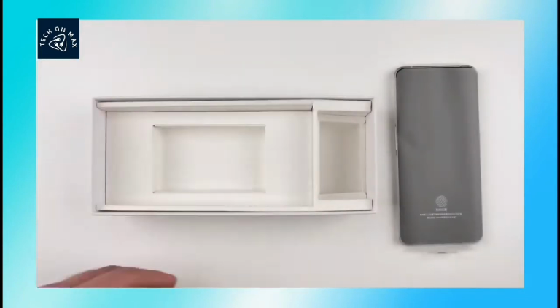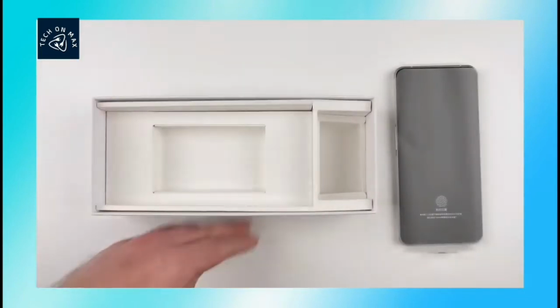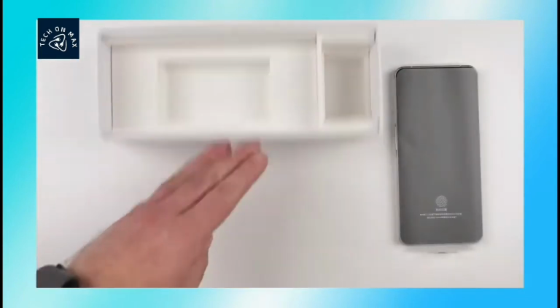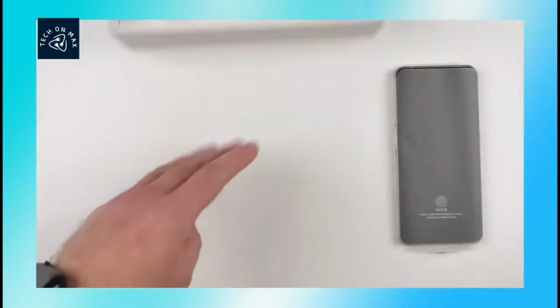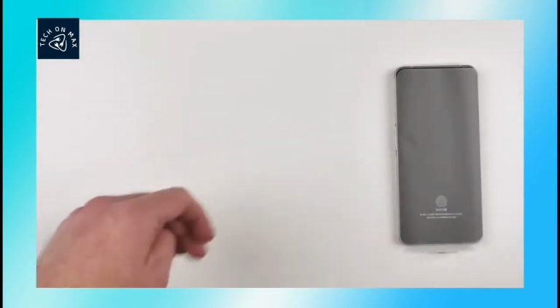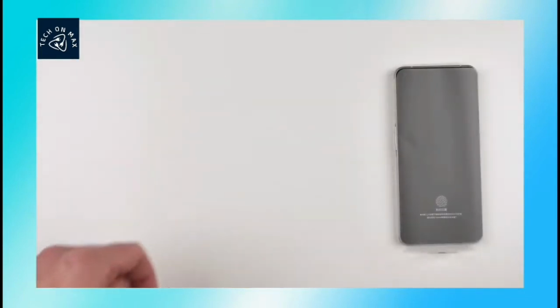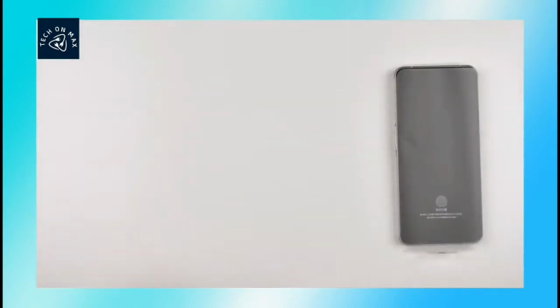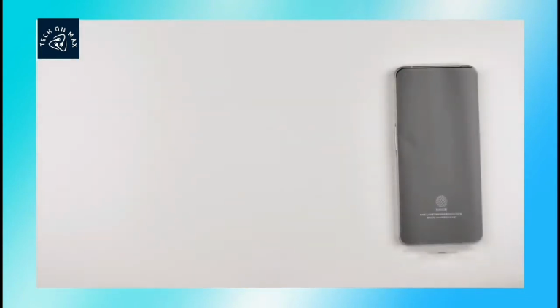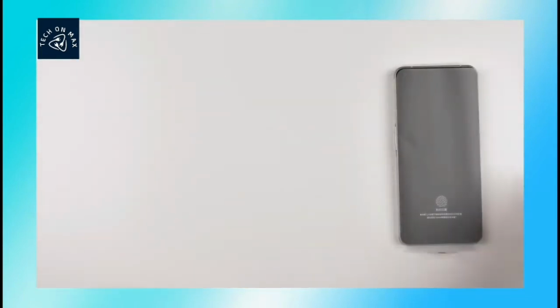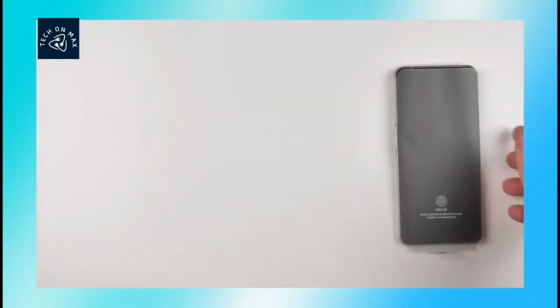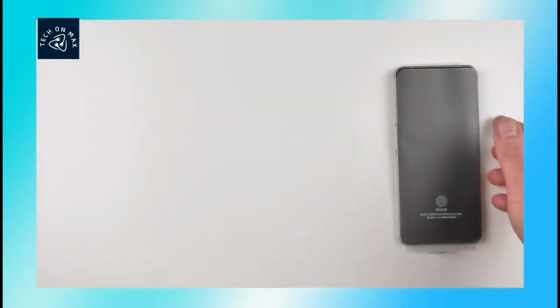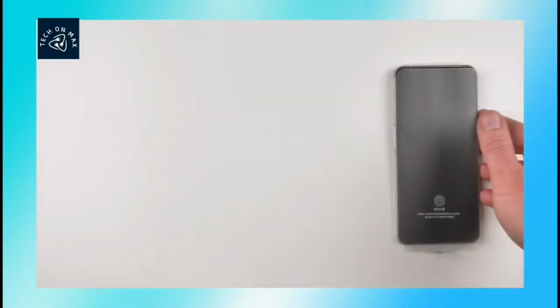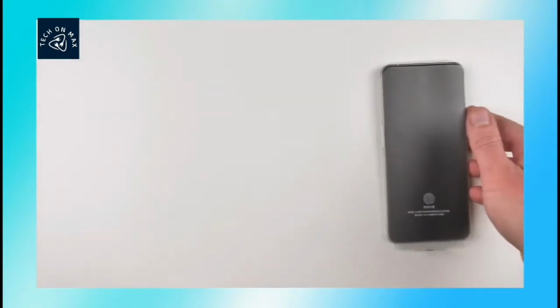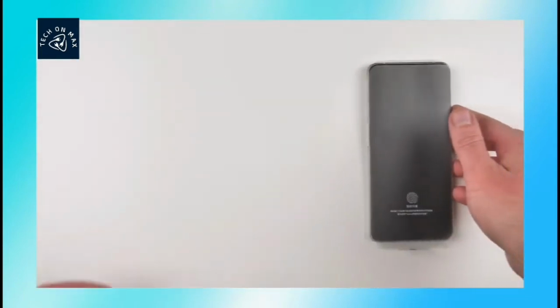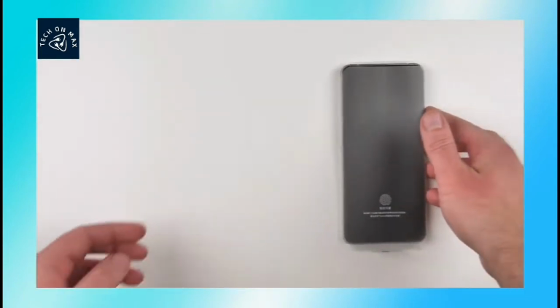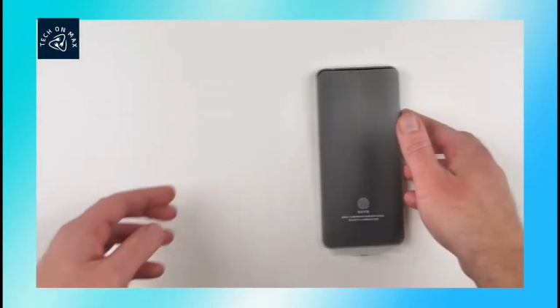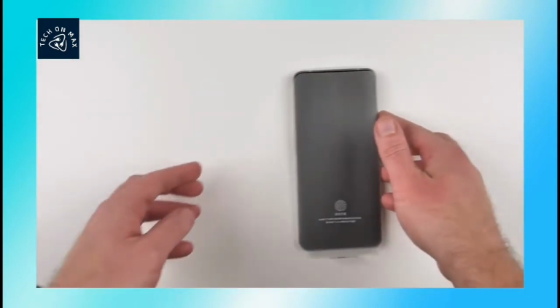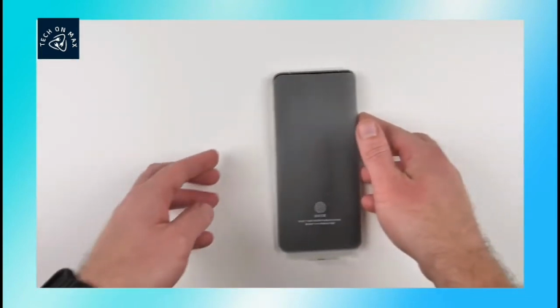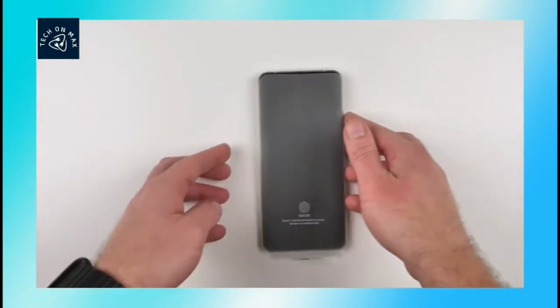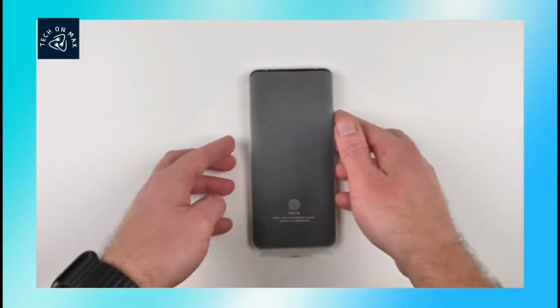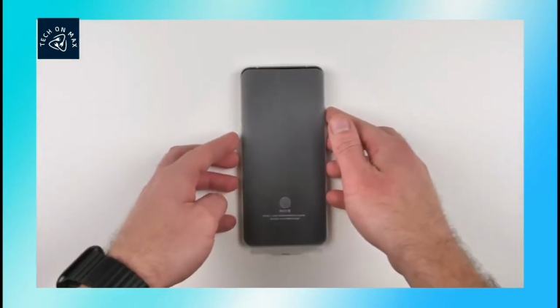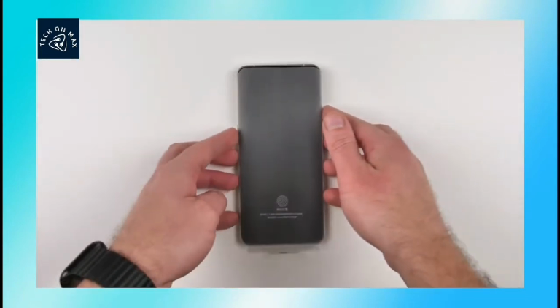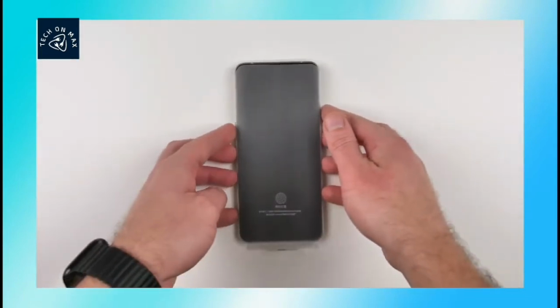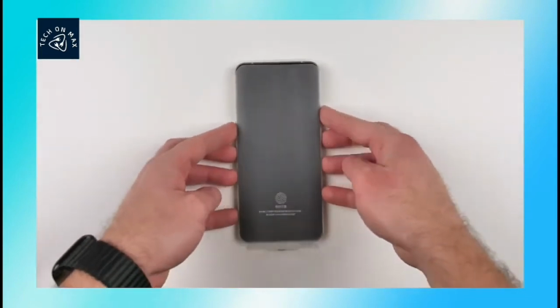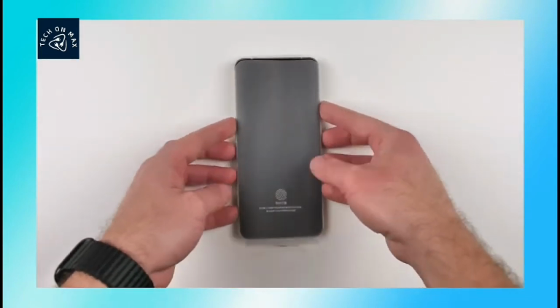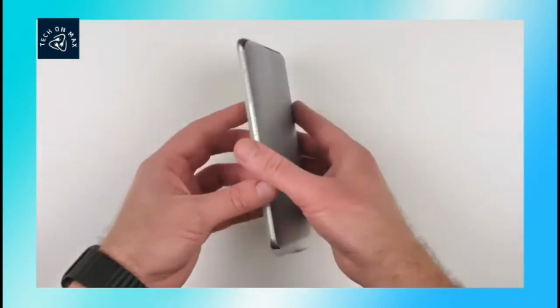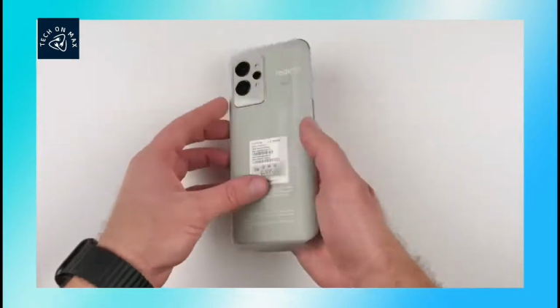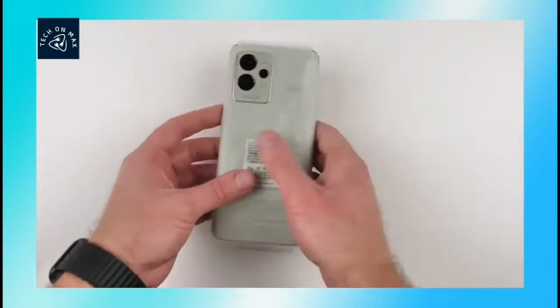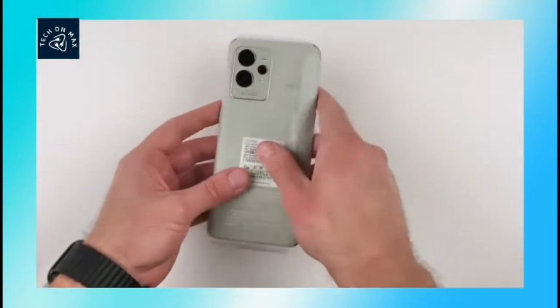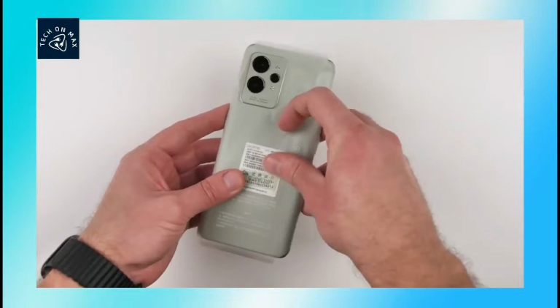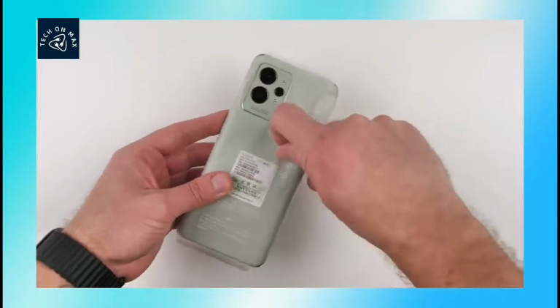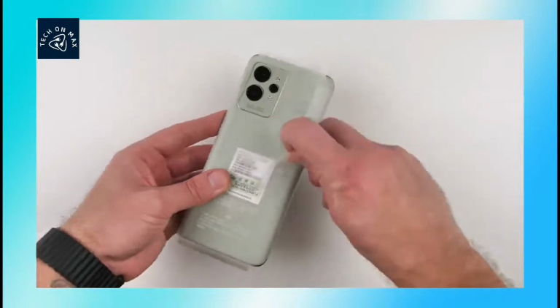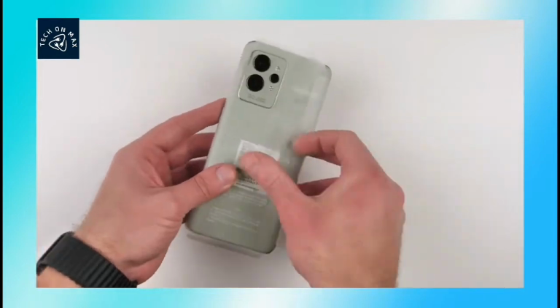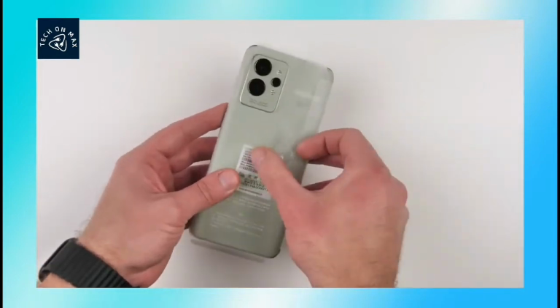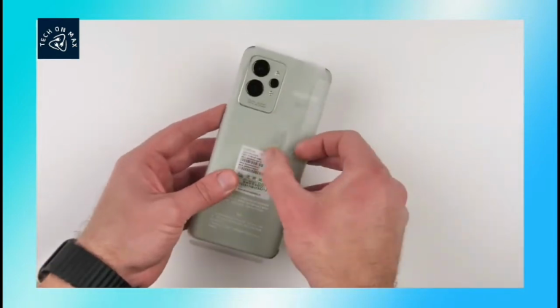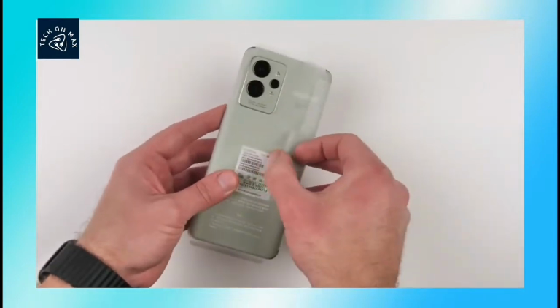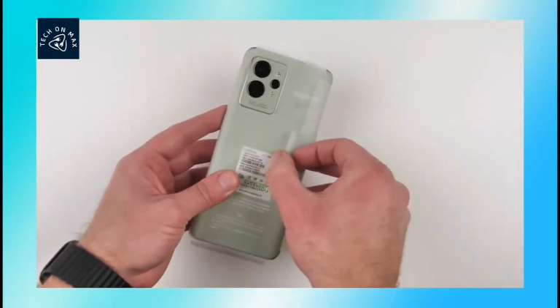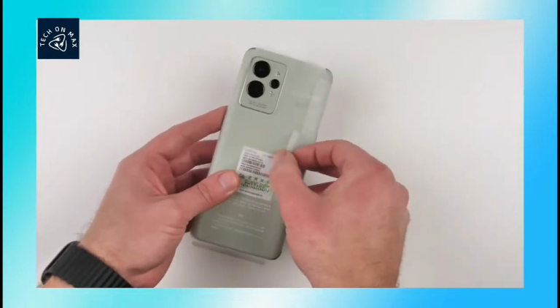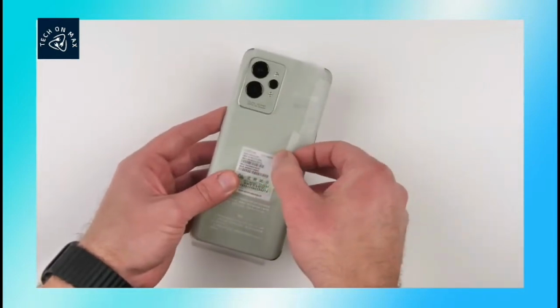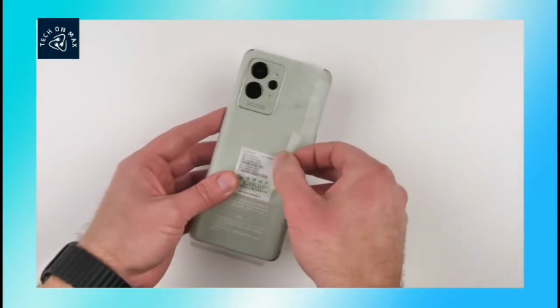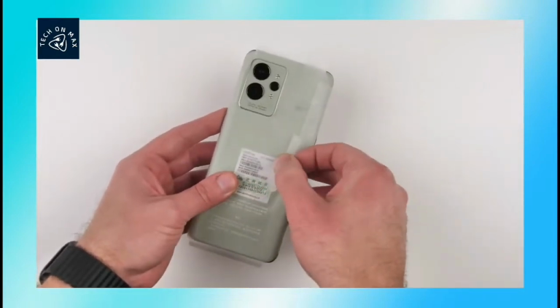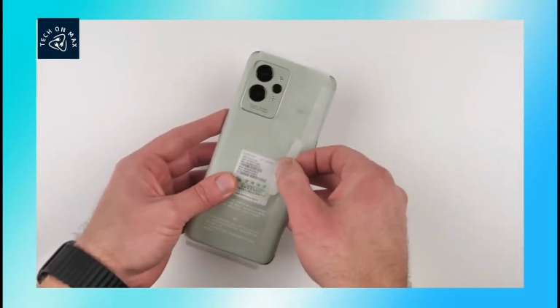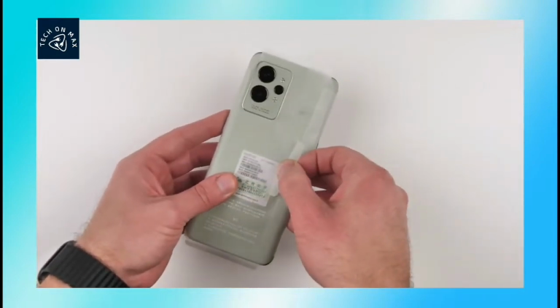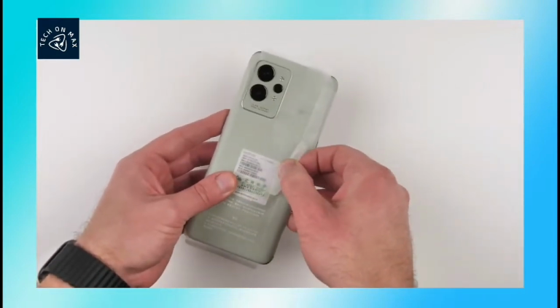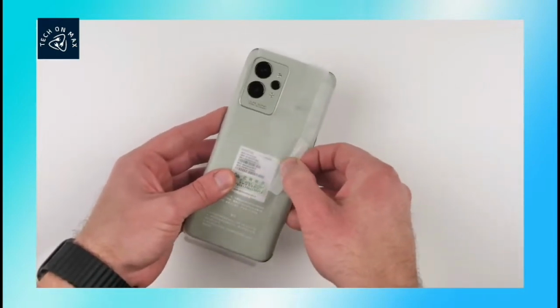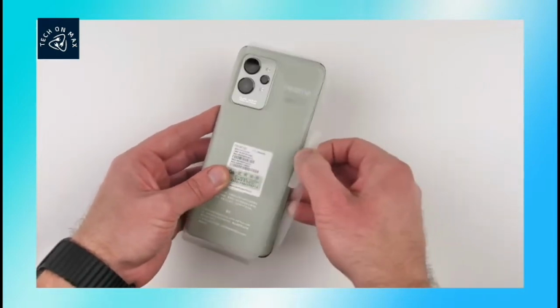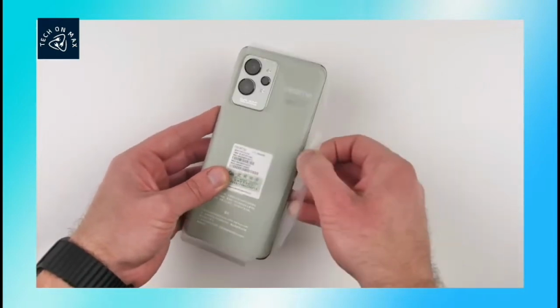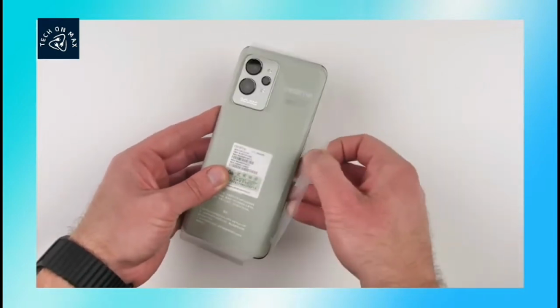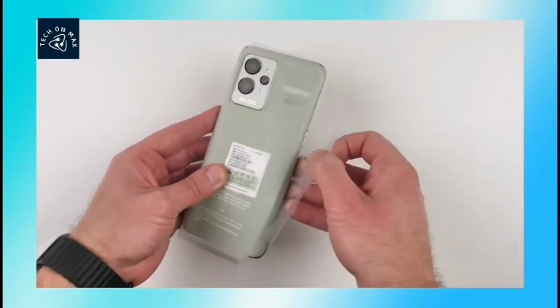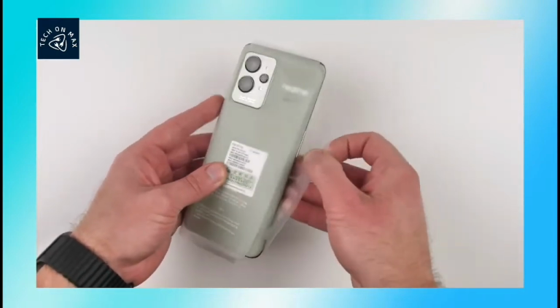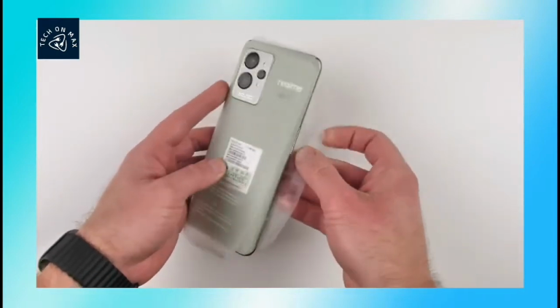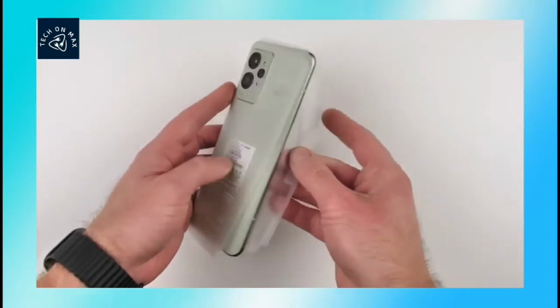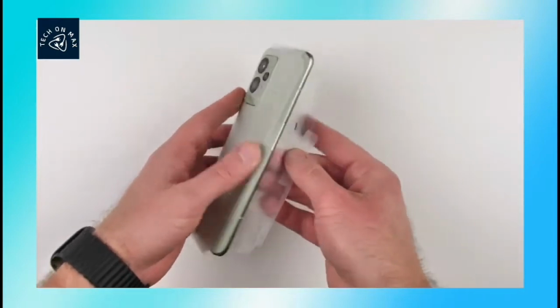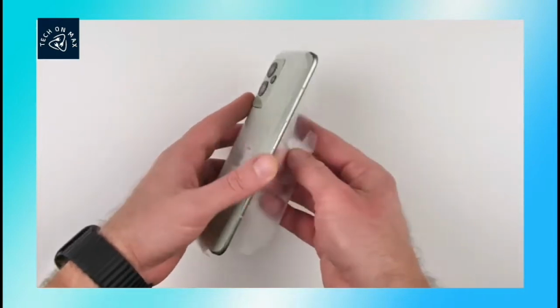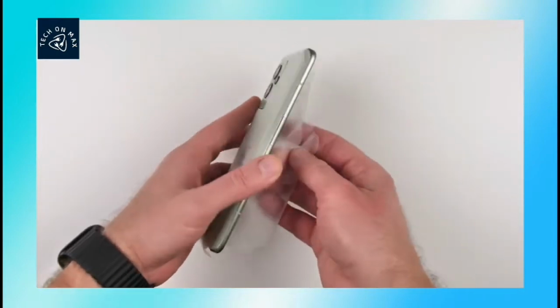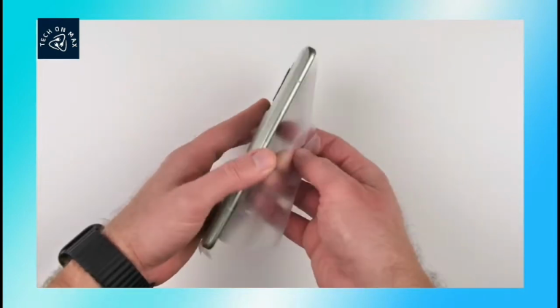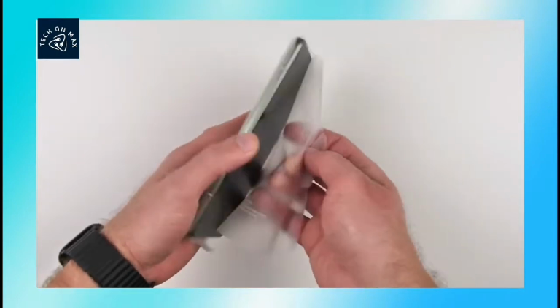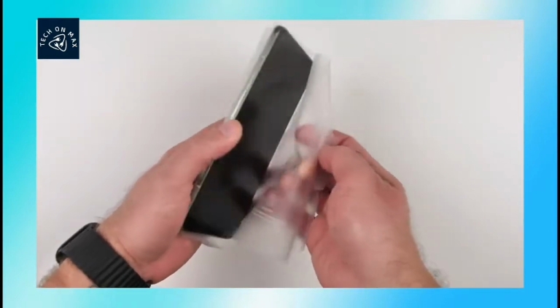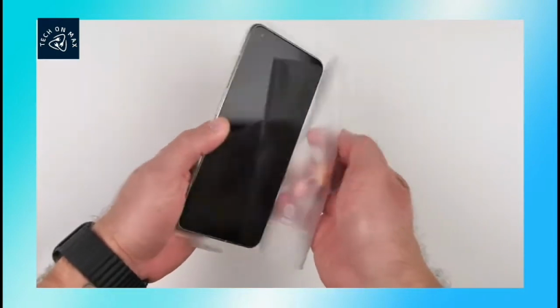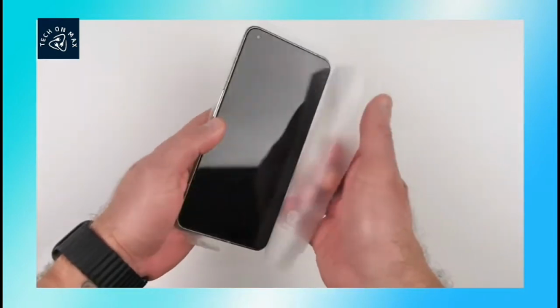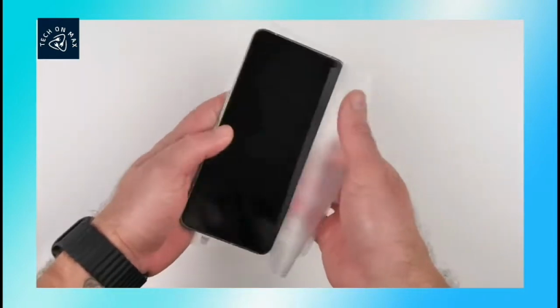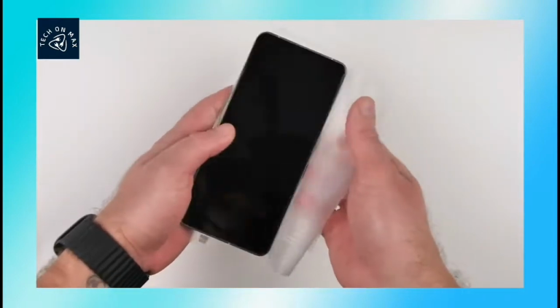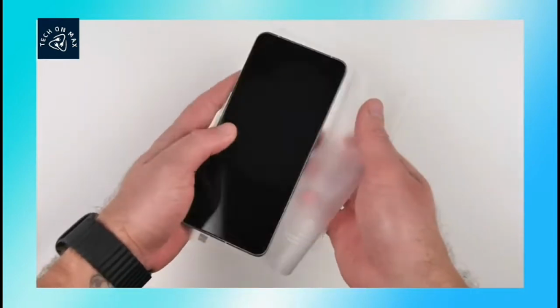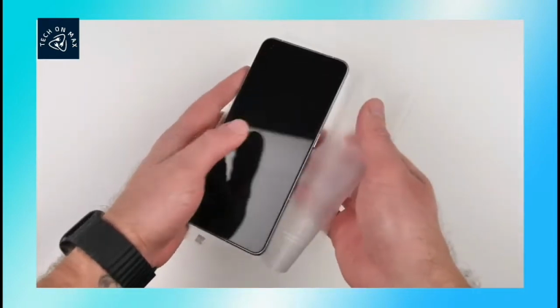Now you can see the phone. You can see the protective wrapper sticker on it.